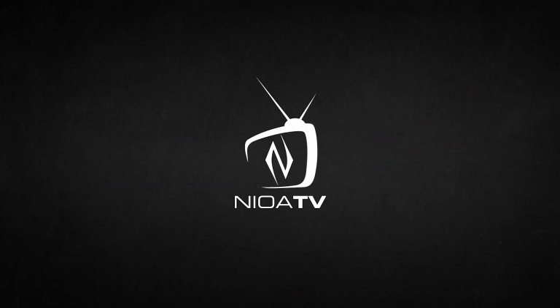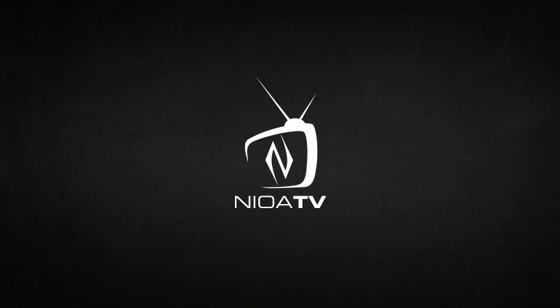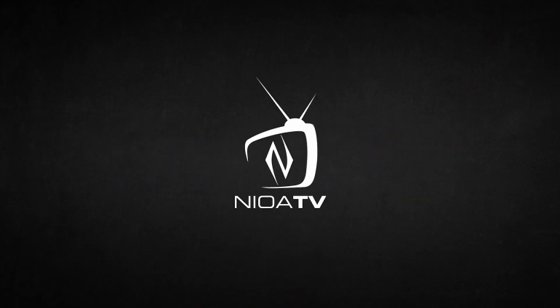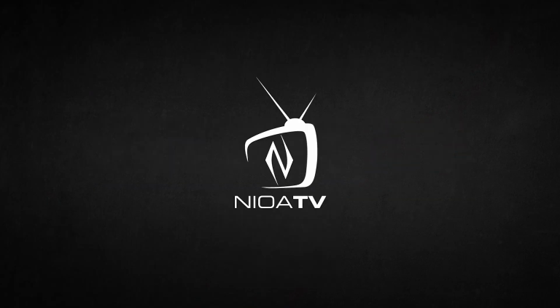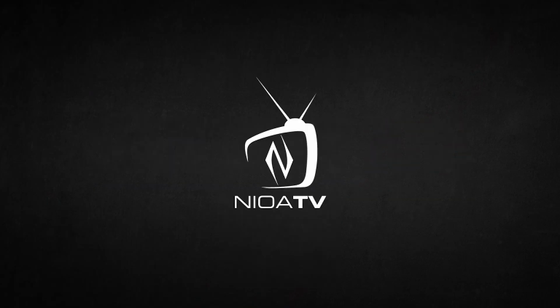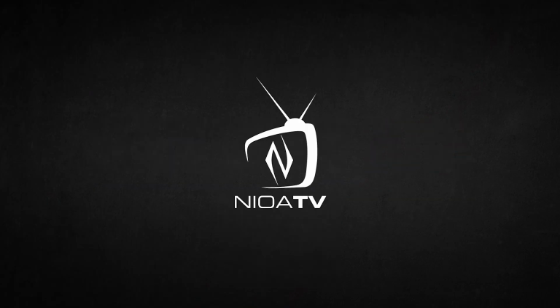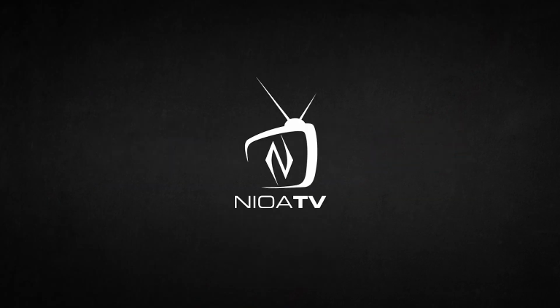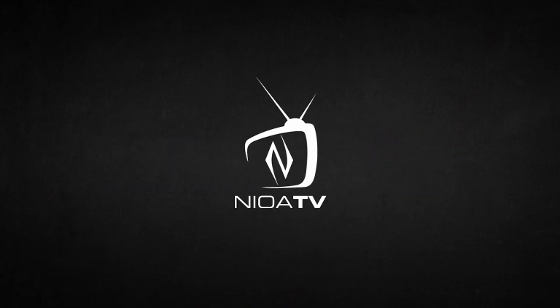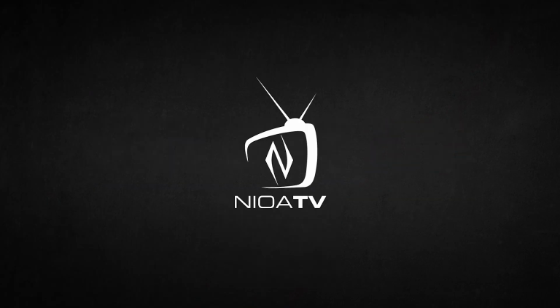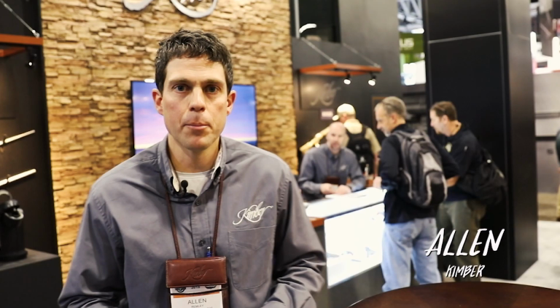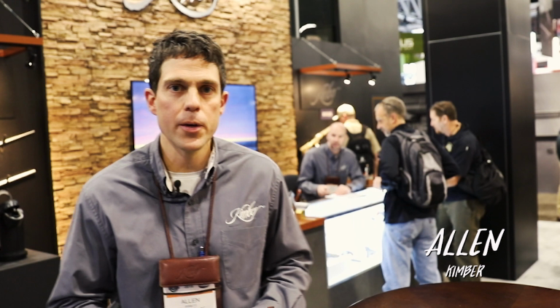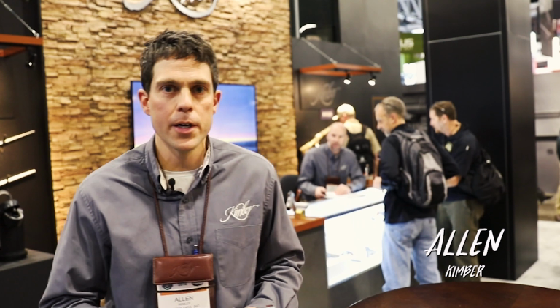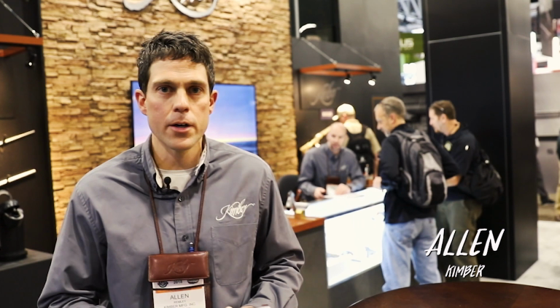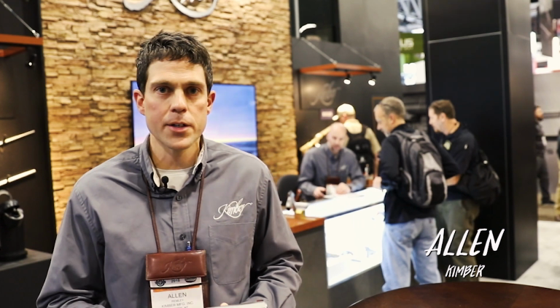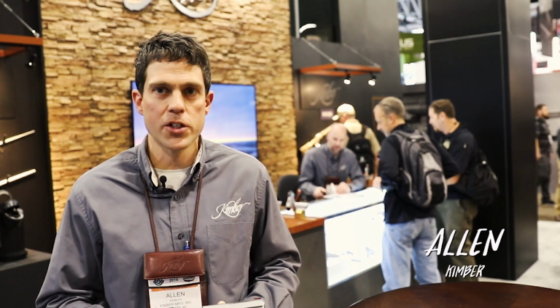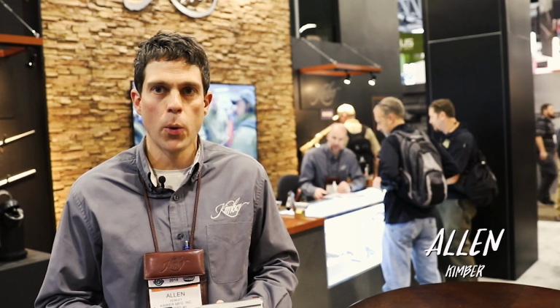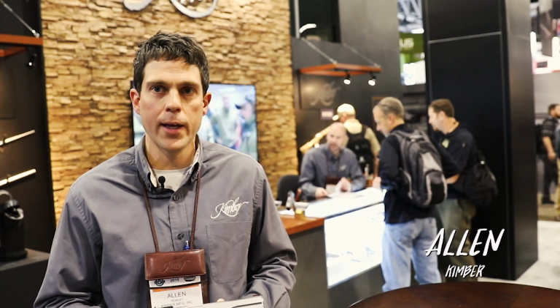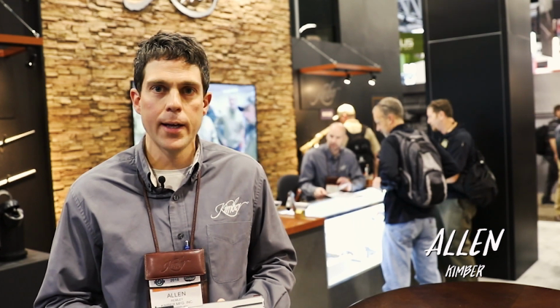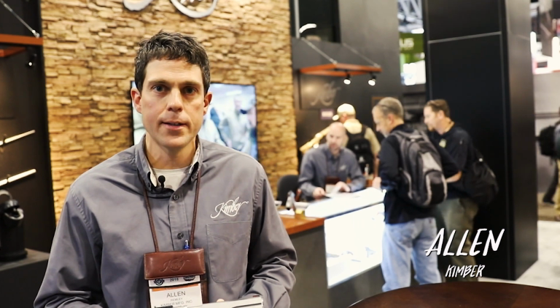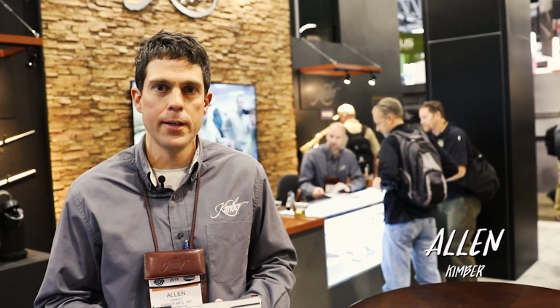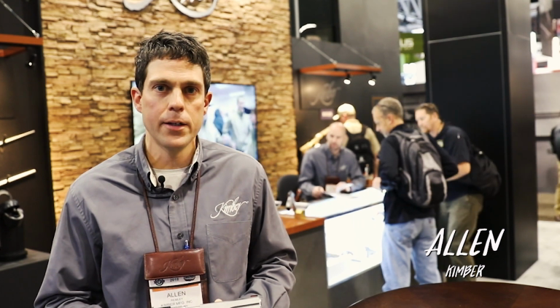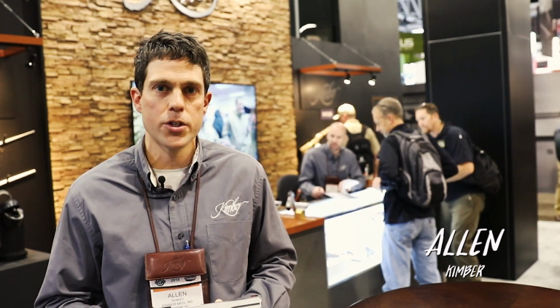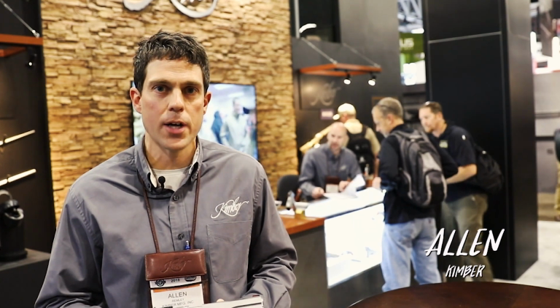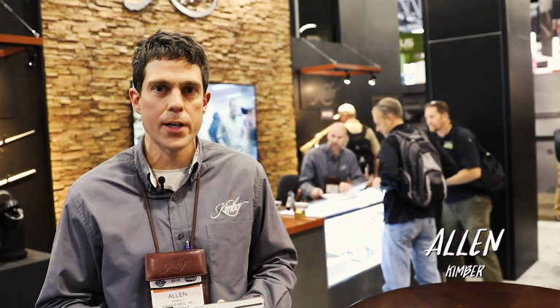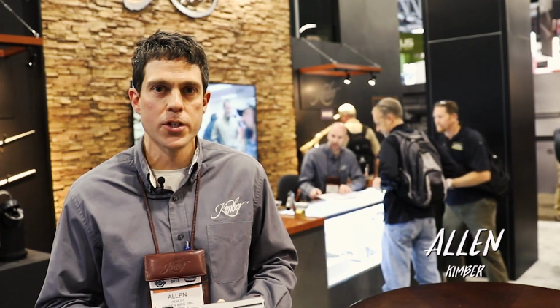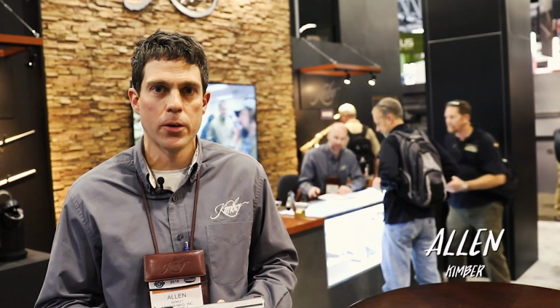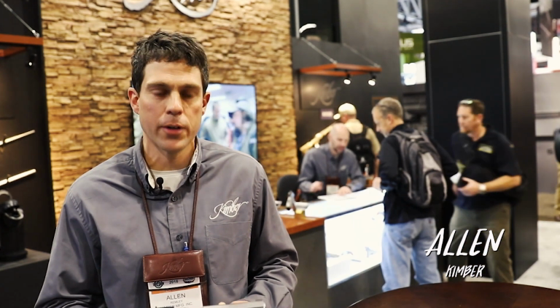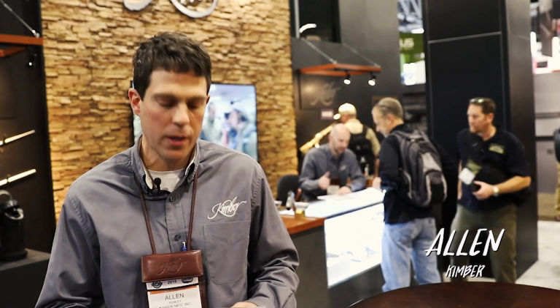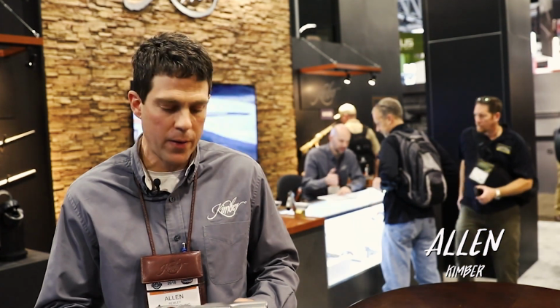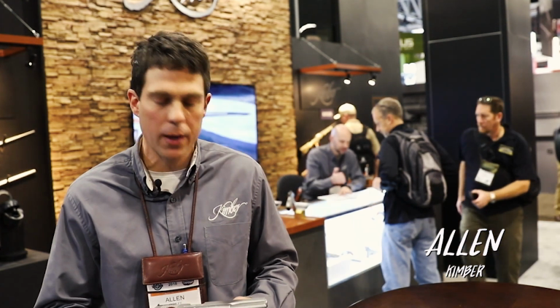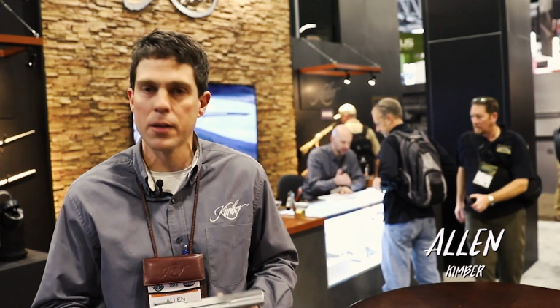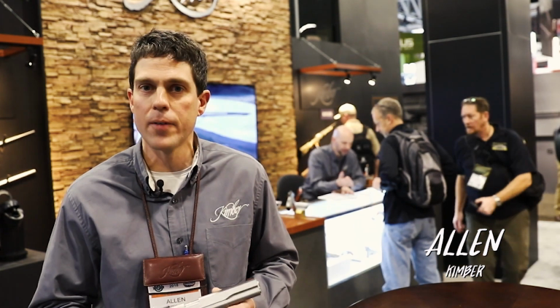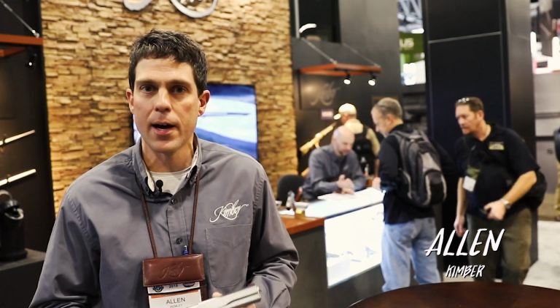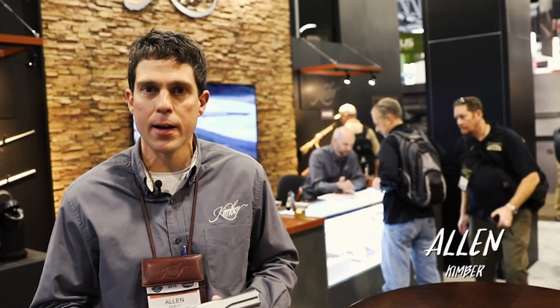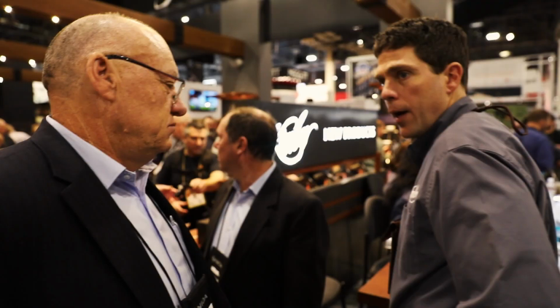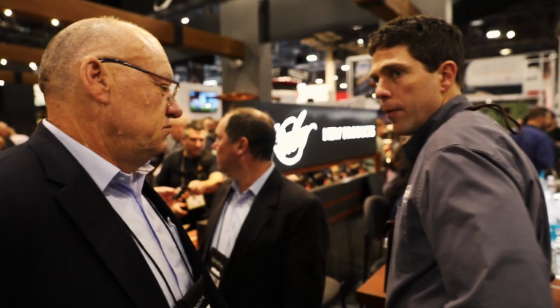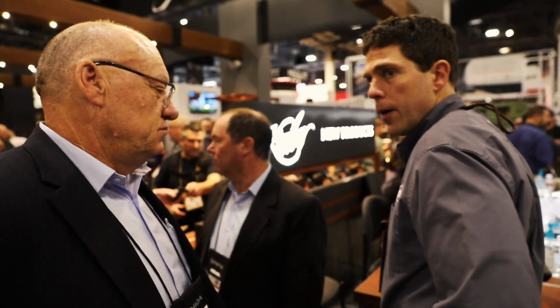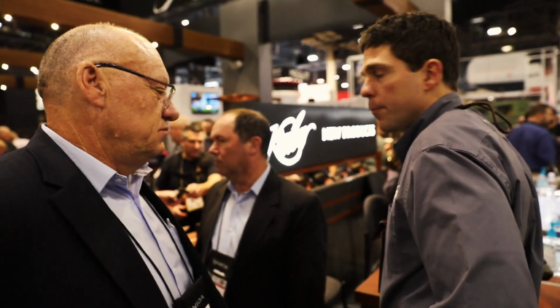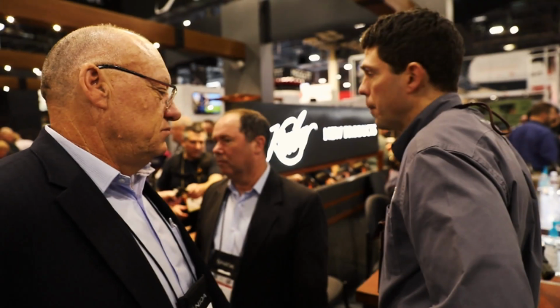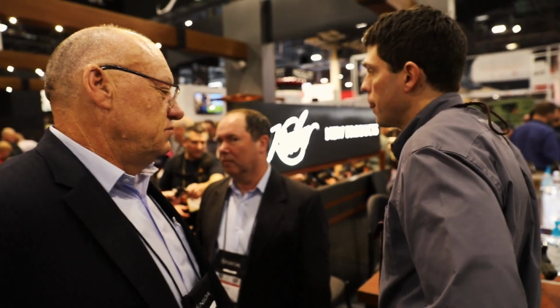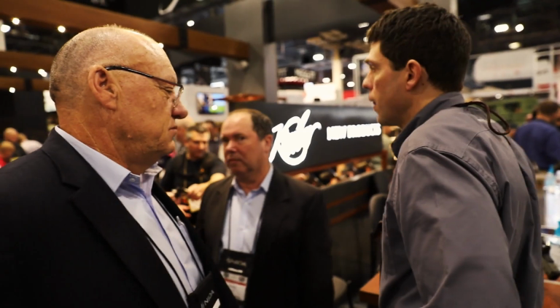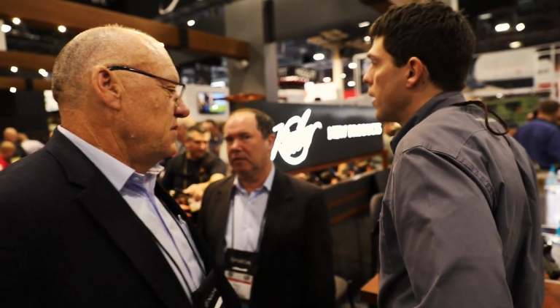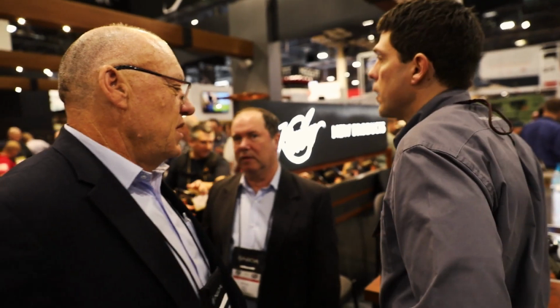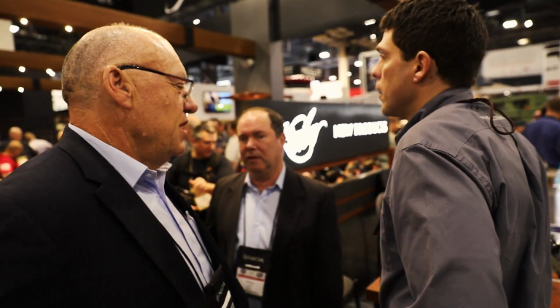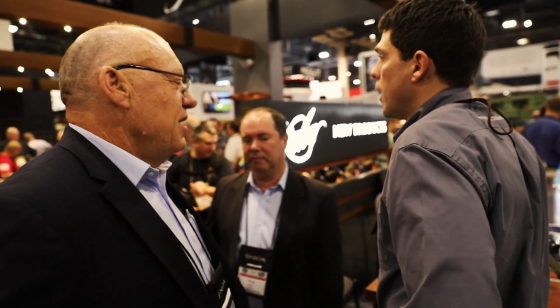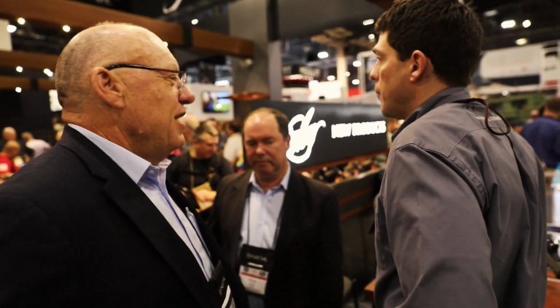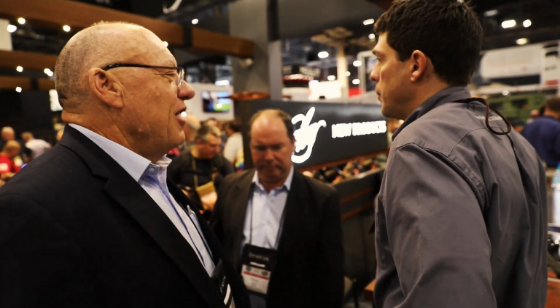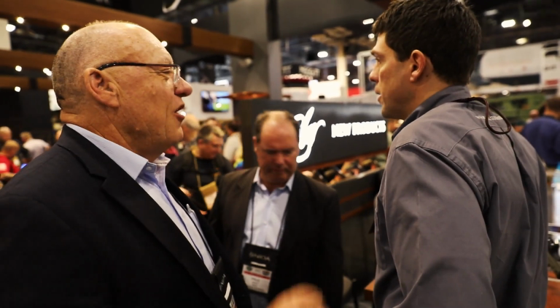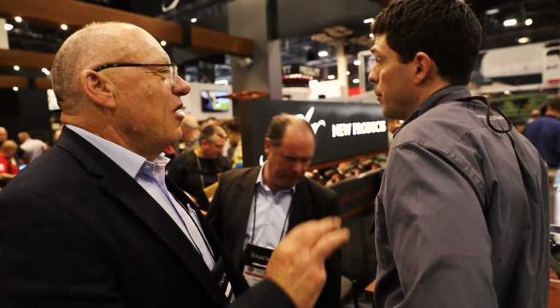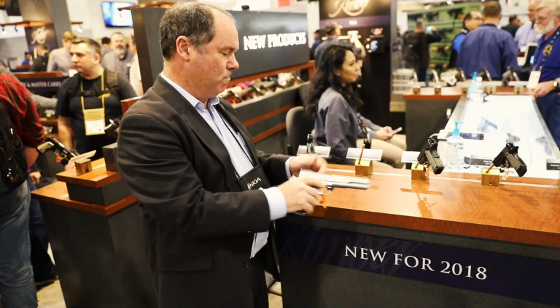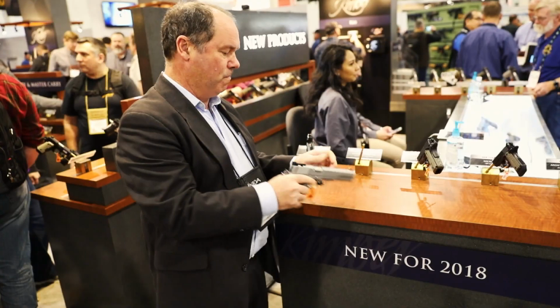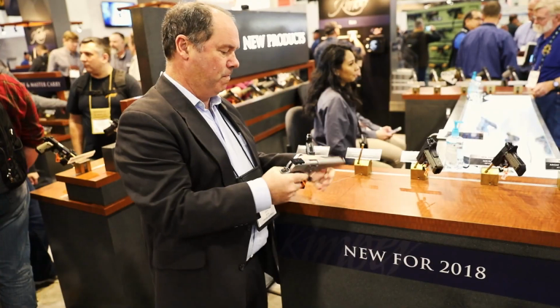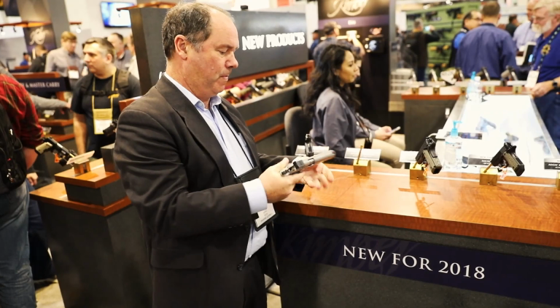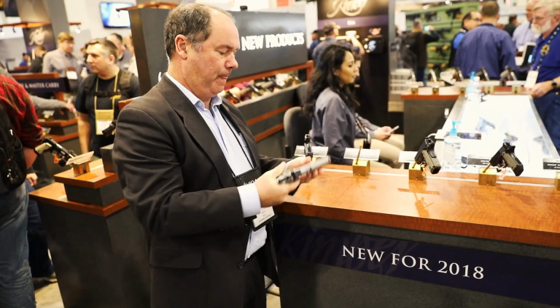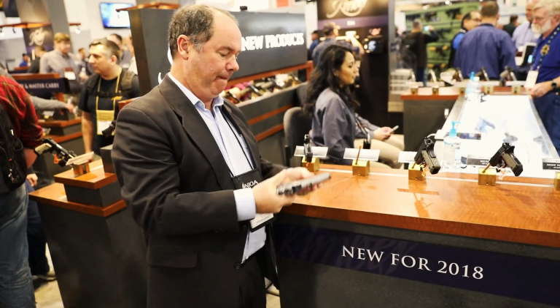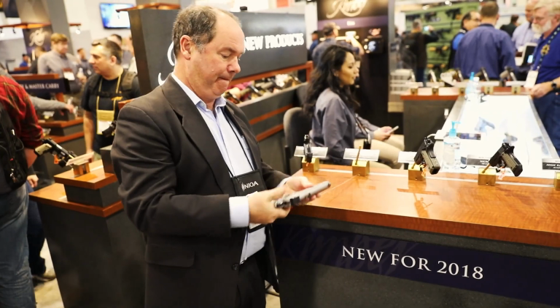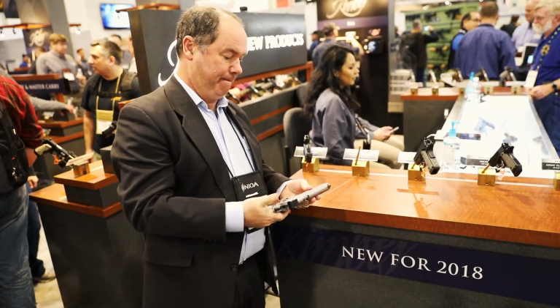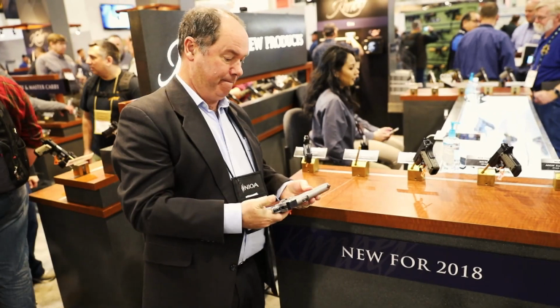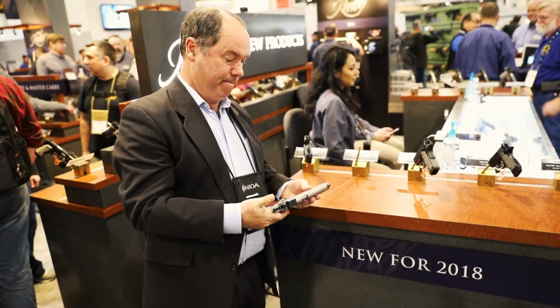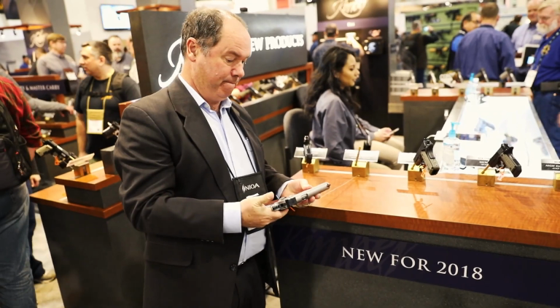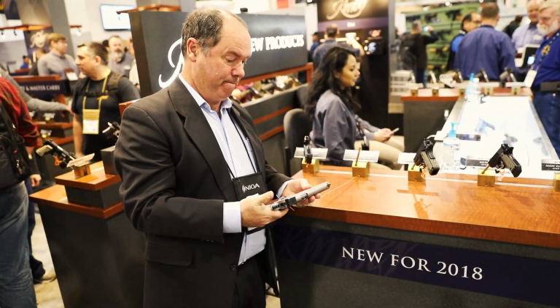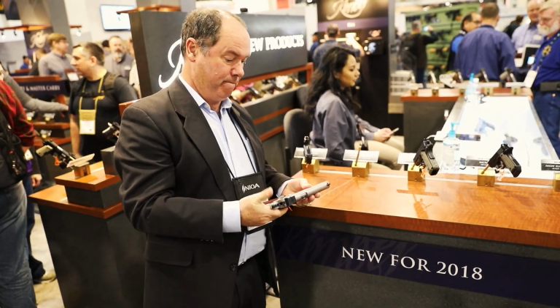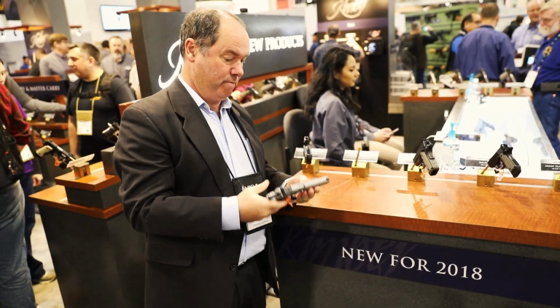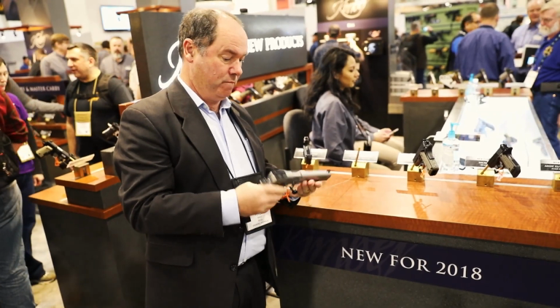Hey, Allen from Kimber here. It's the 2018 SHOT Show in Las Vegas, Nevada, showing you guys from NIO a couple of the new things that we've got rolling for 2018.